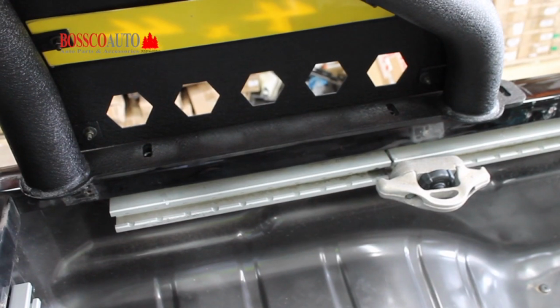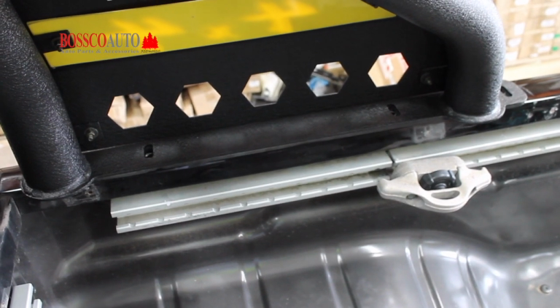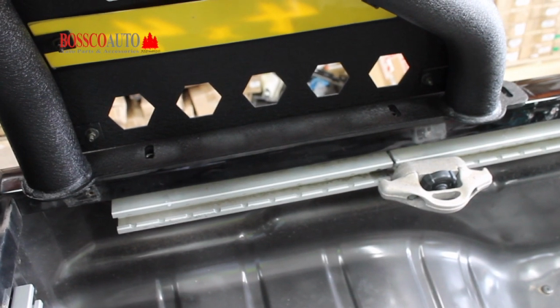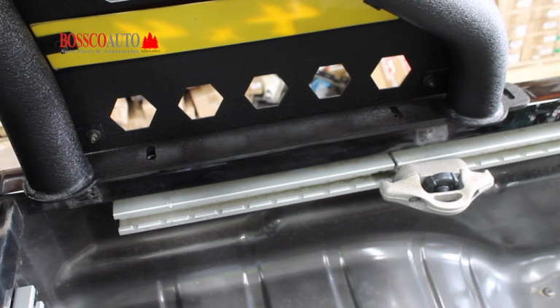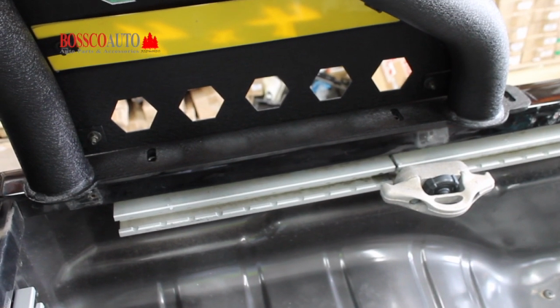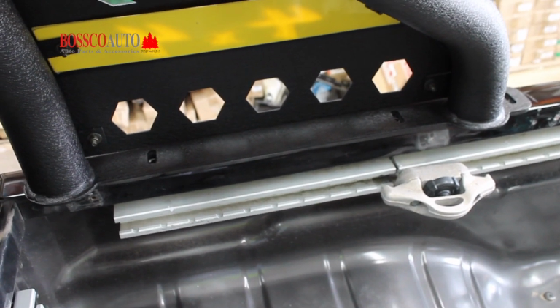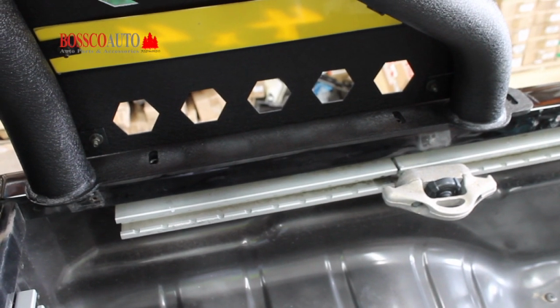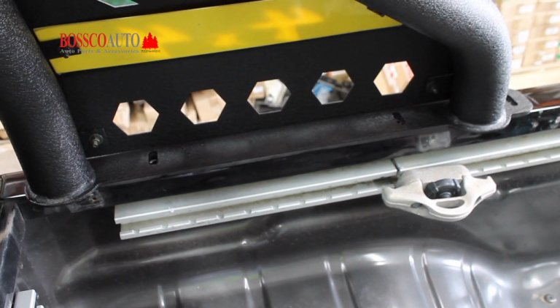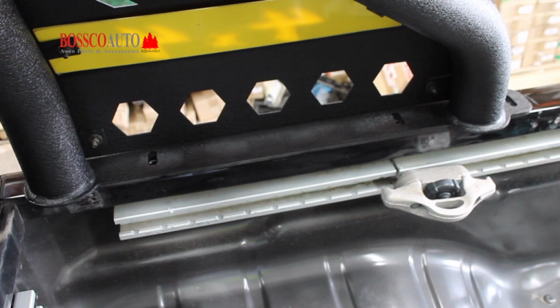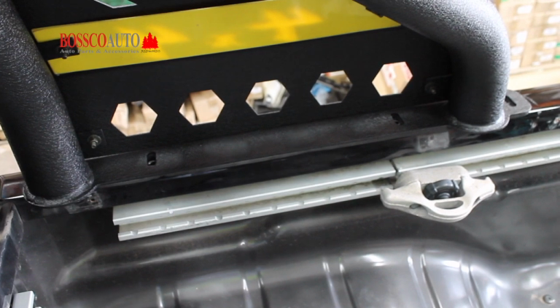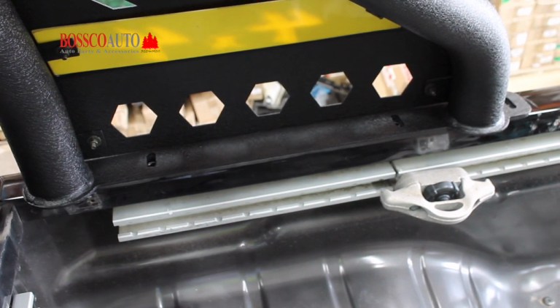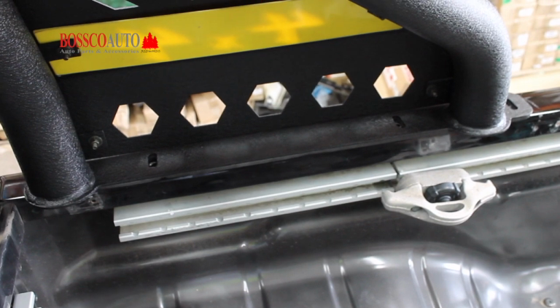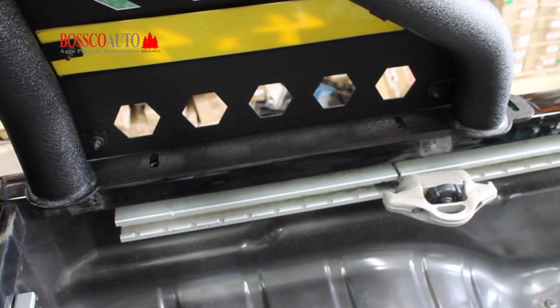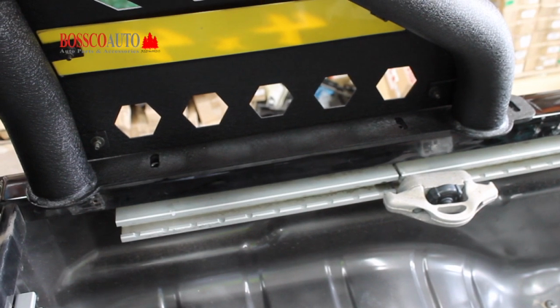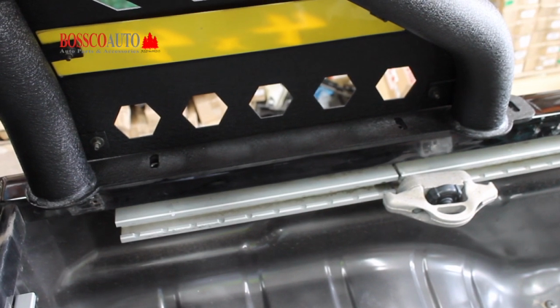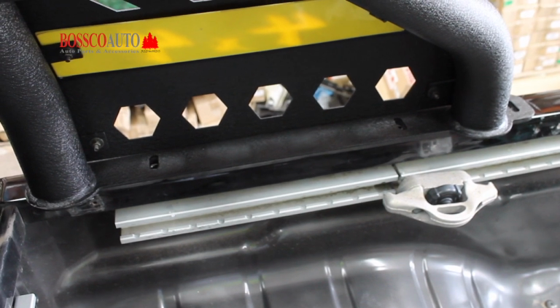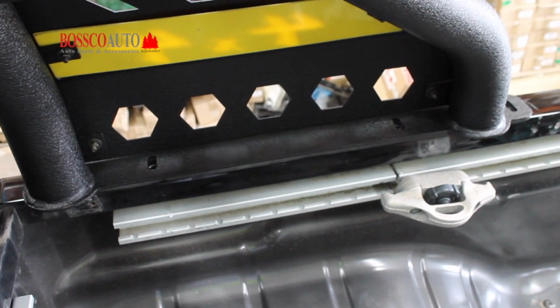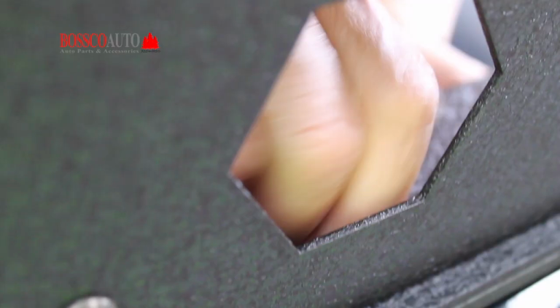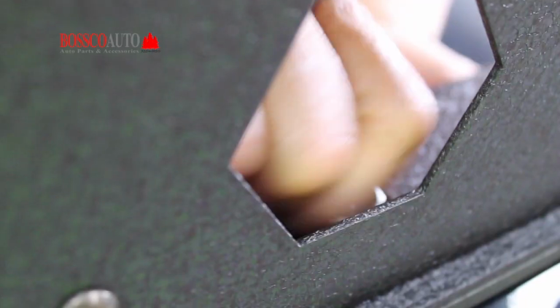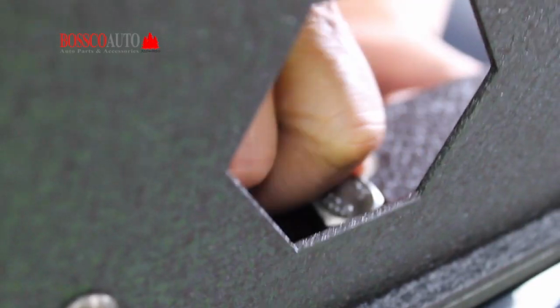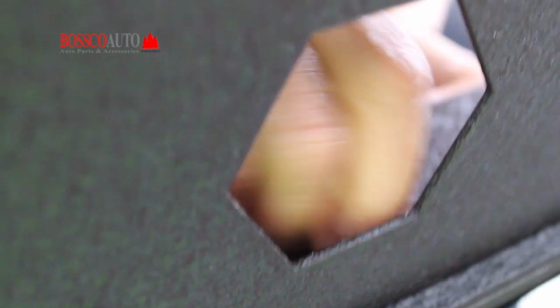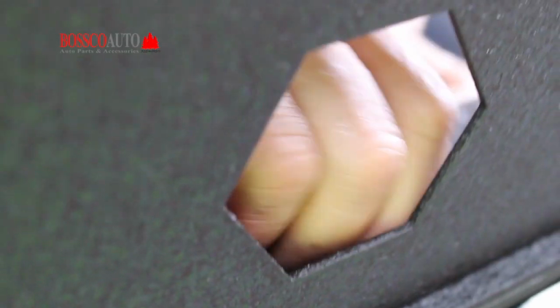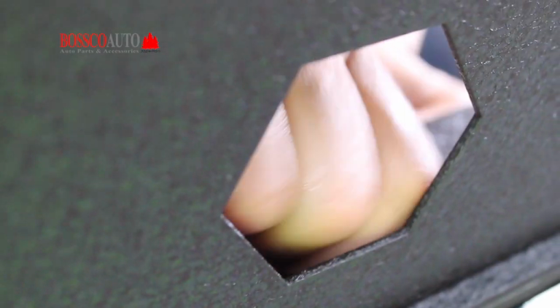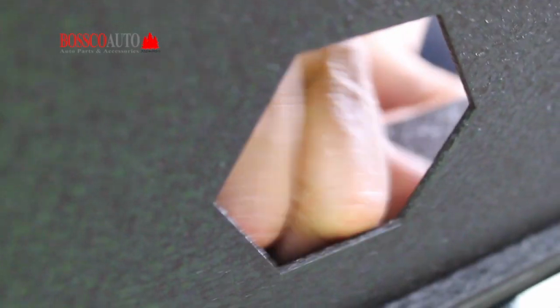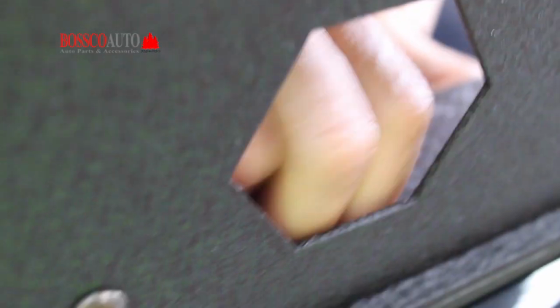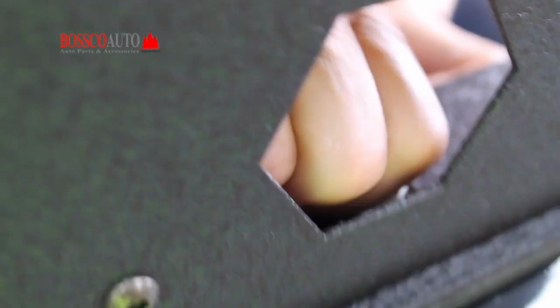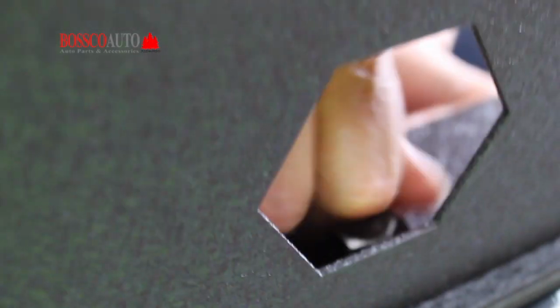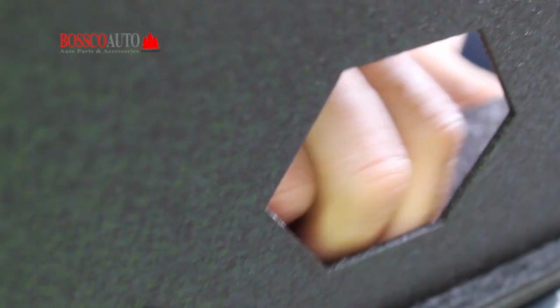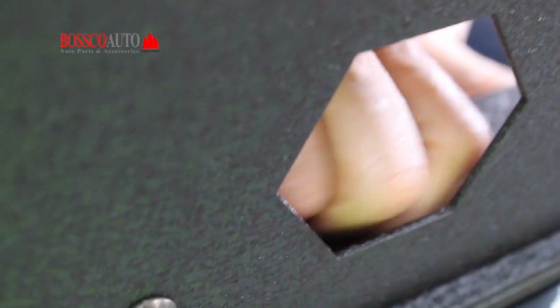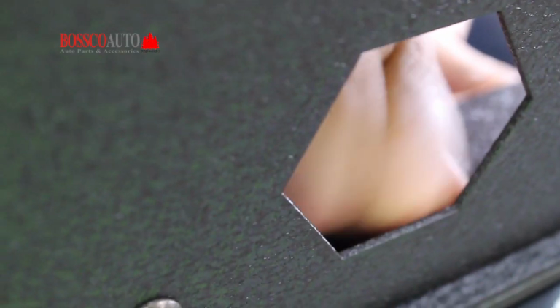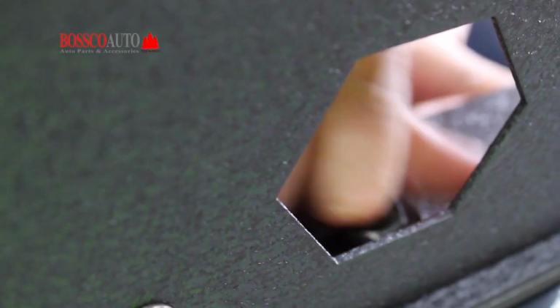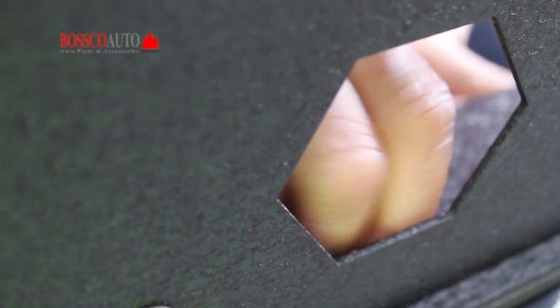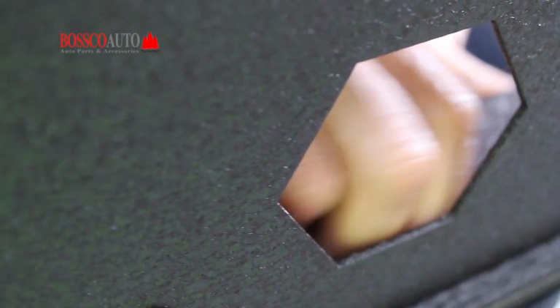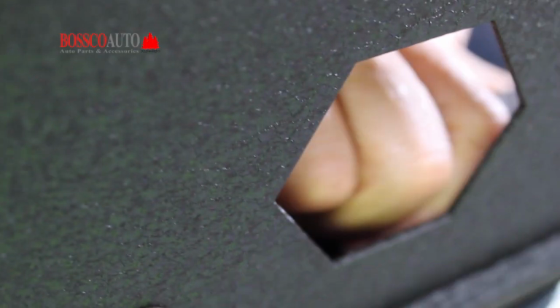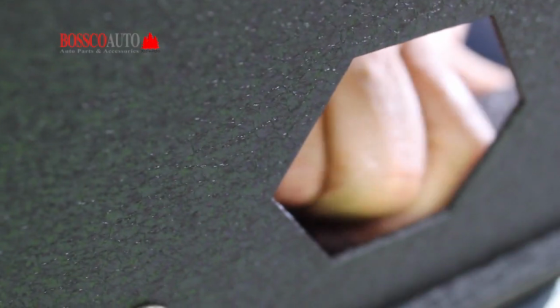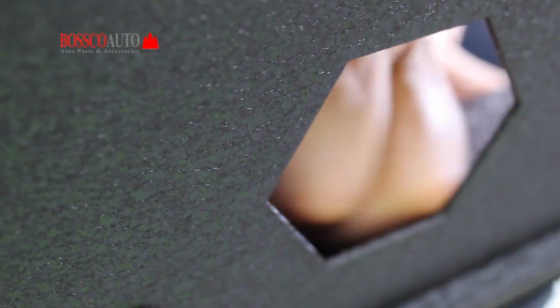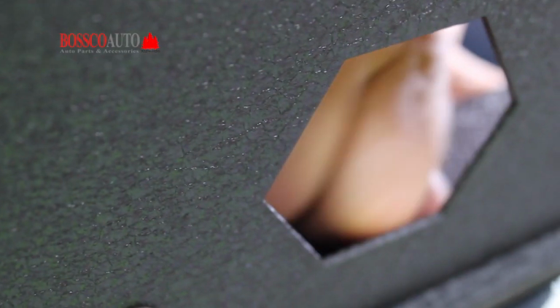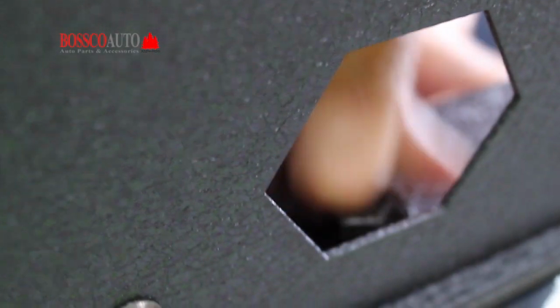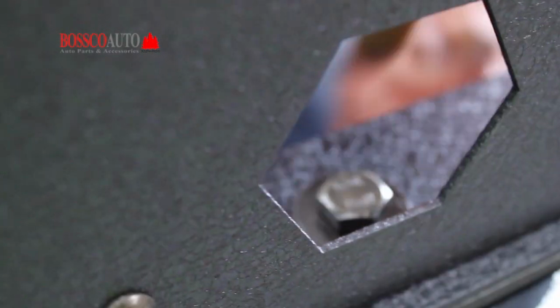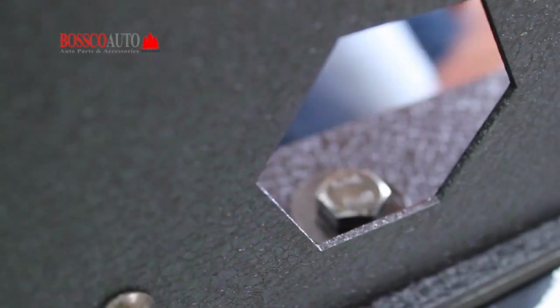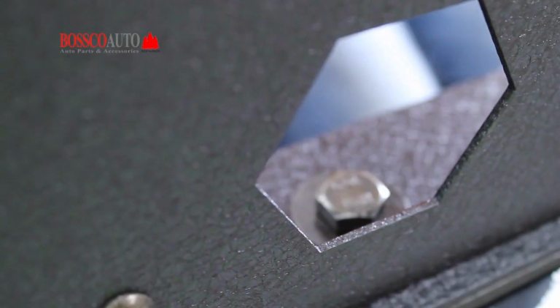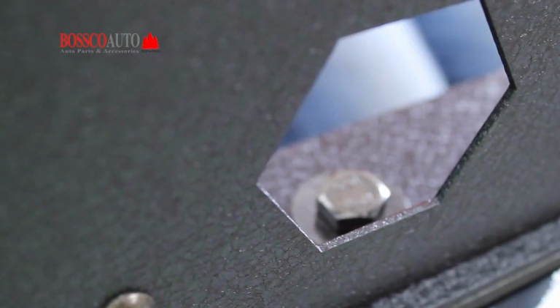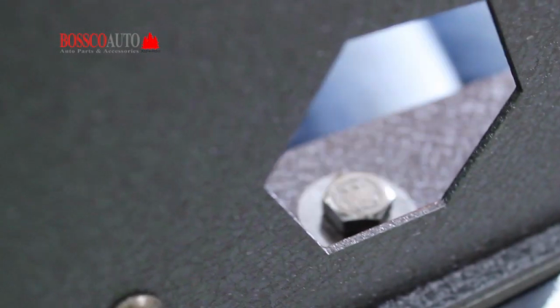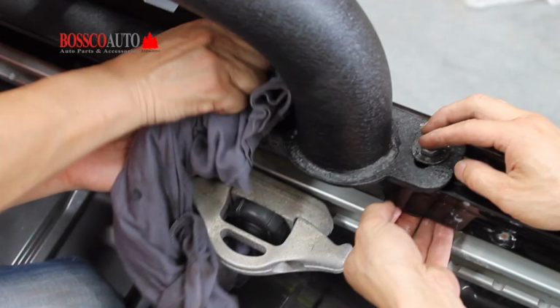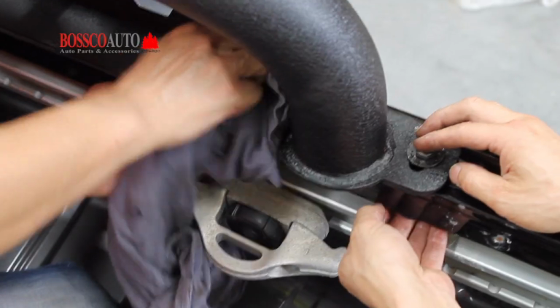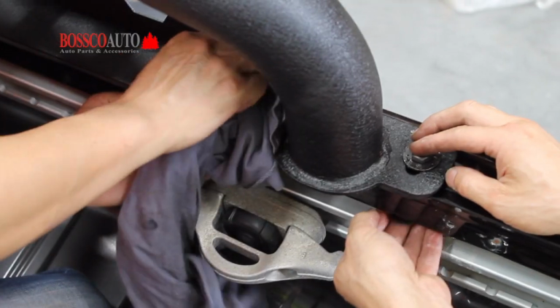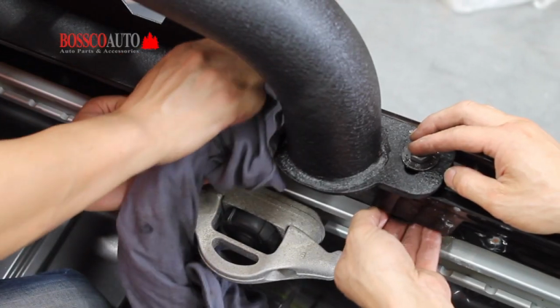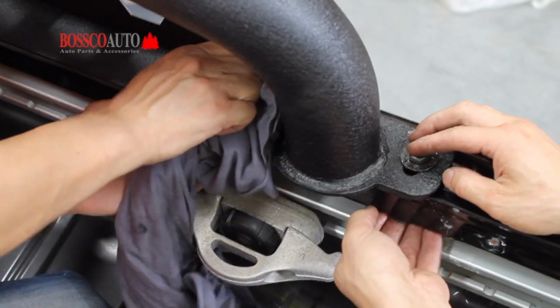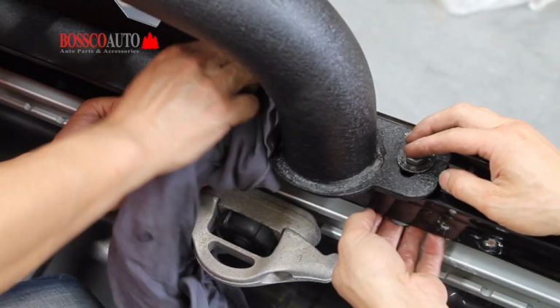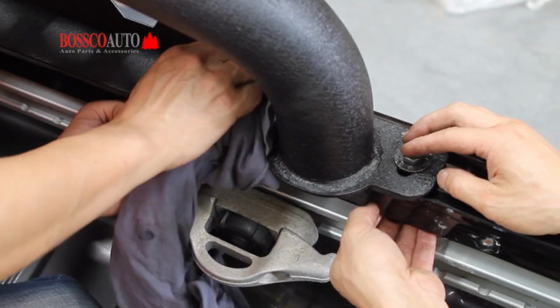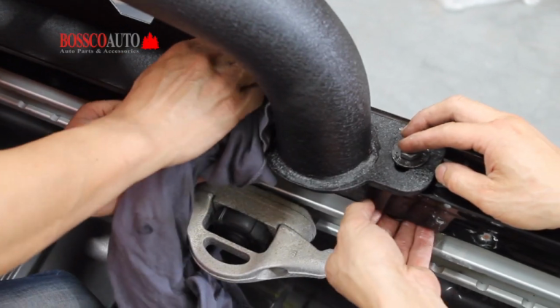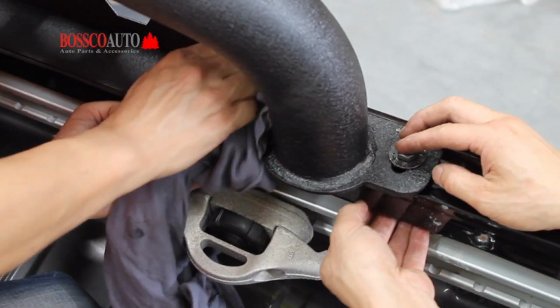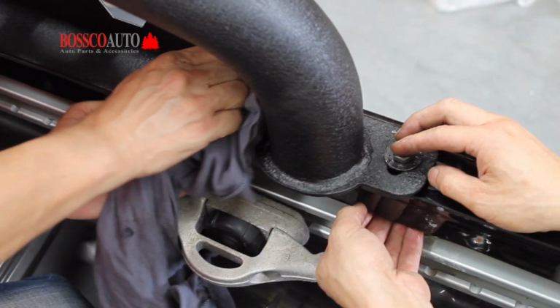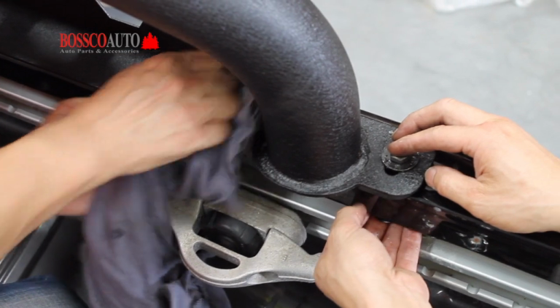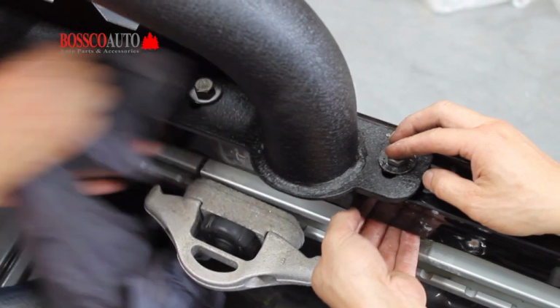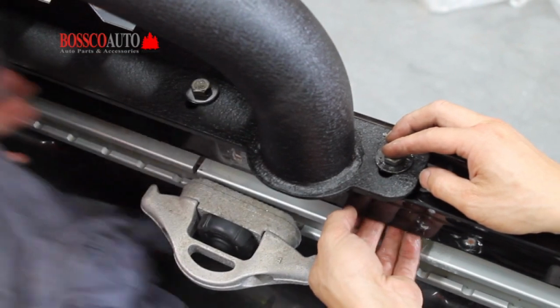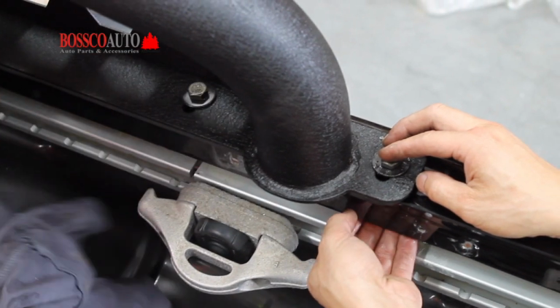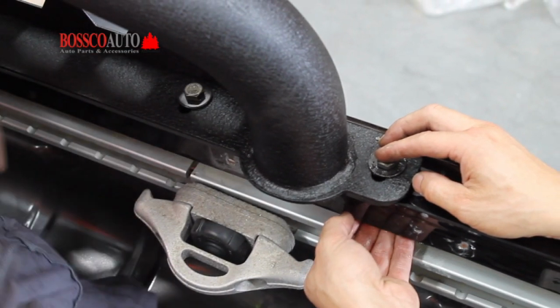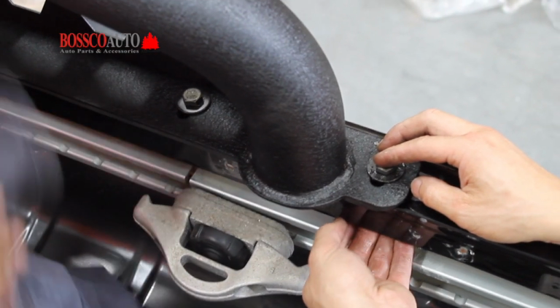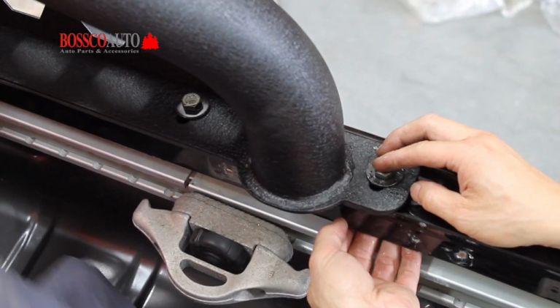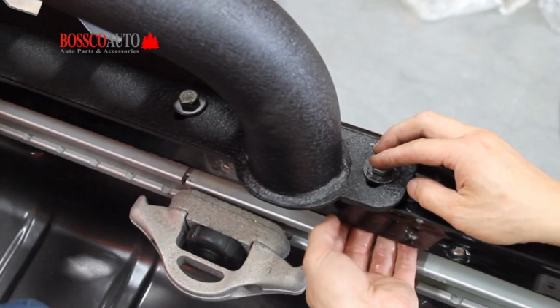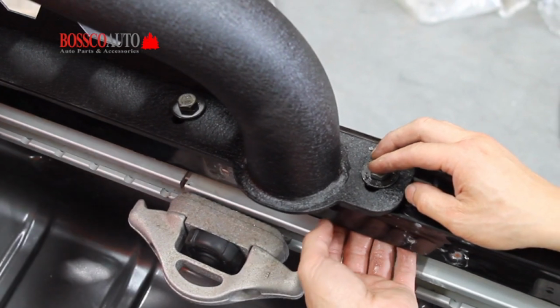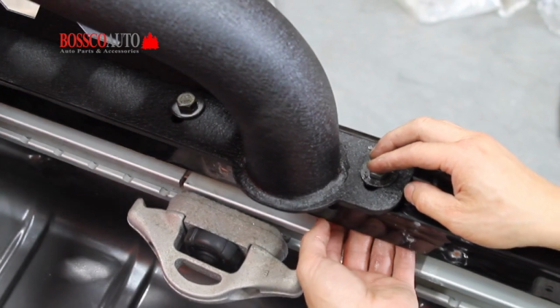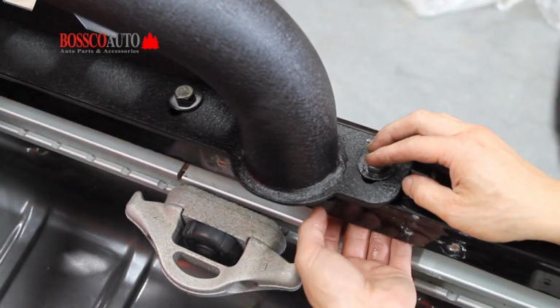Make sure you only finger tighten at first, as this gives room for the bar to move later on in case it needs a slight repositioning.